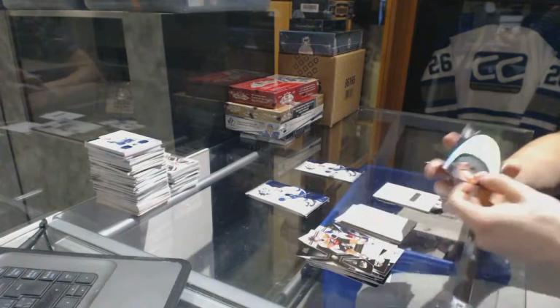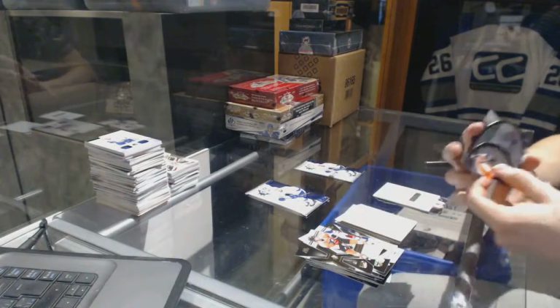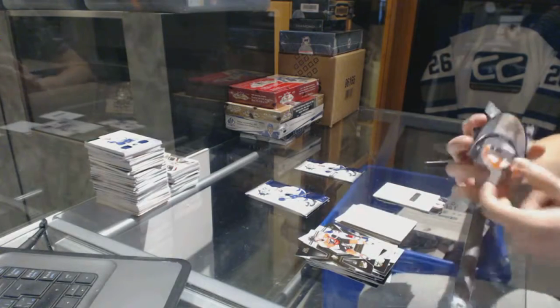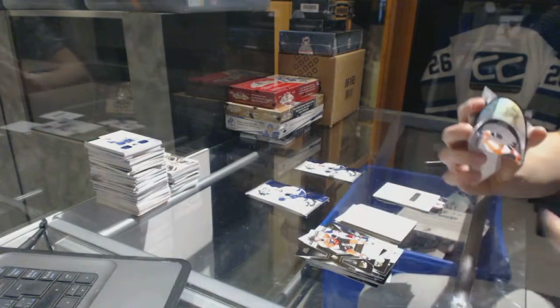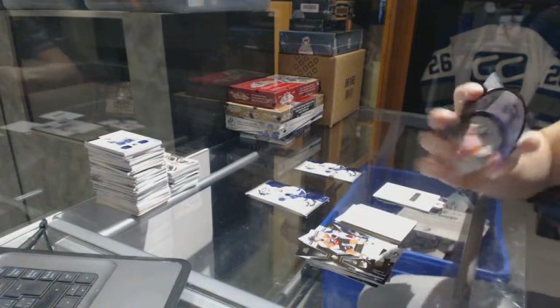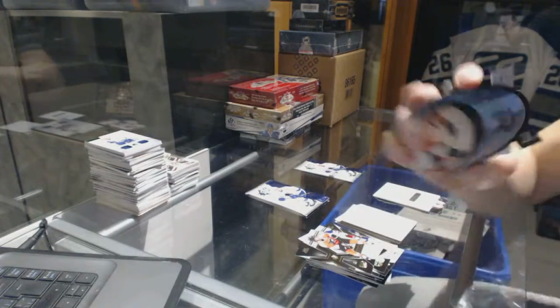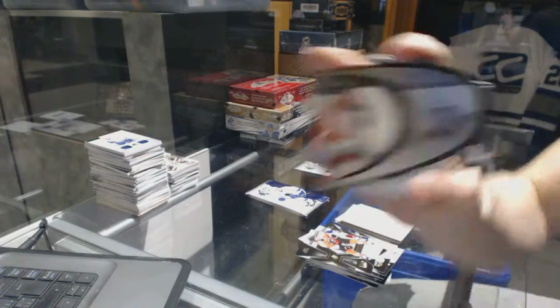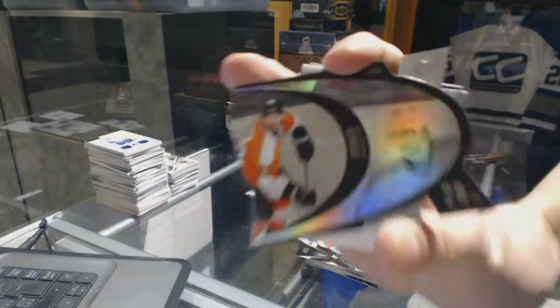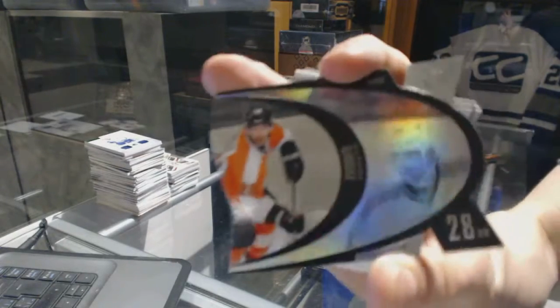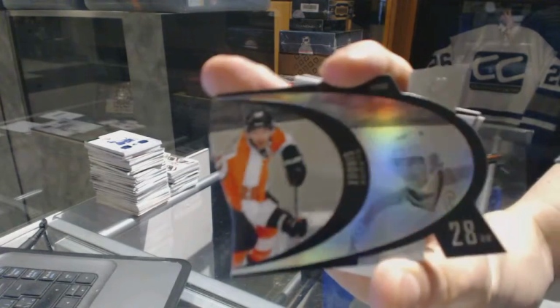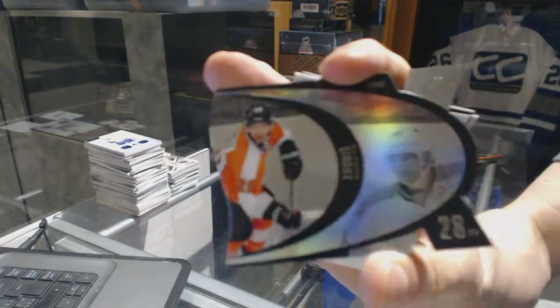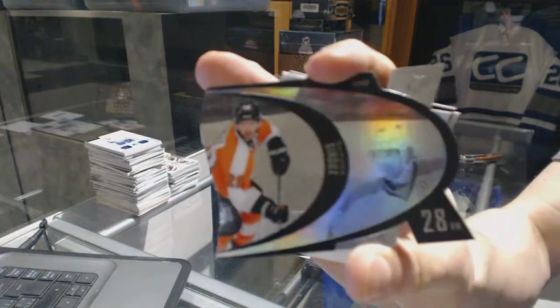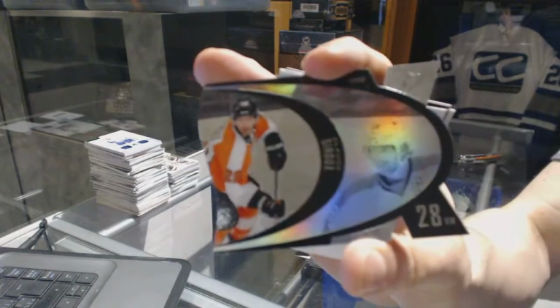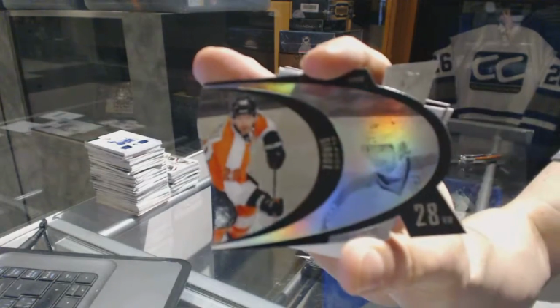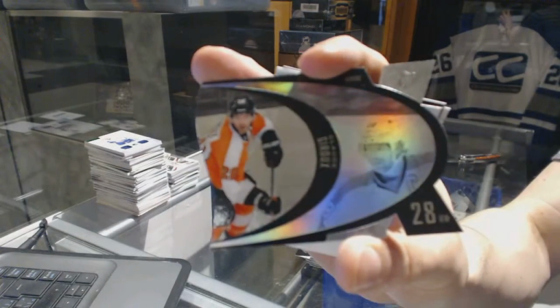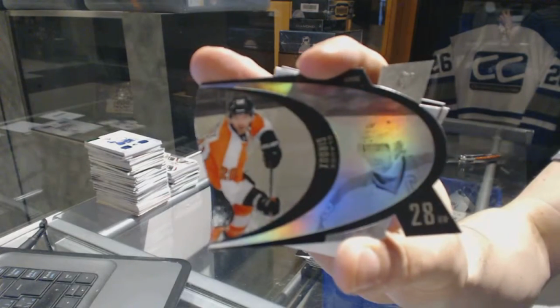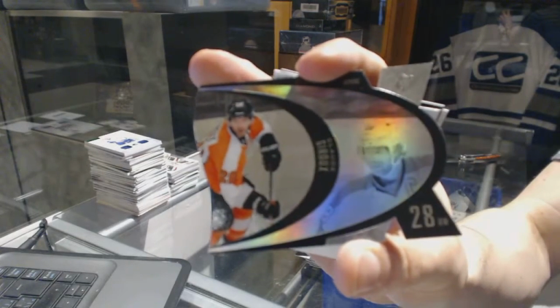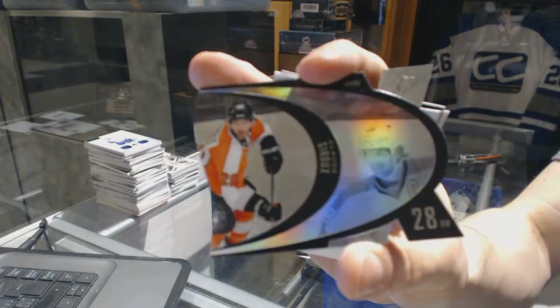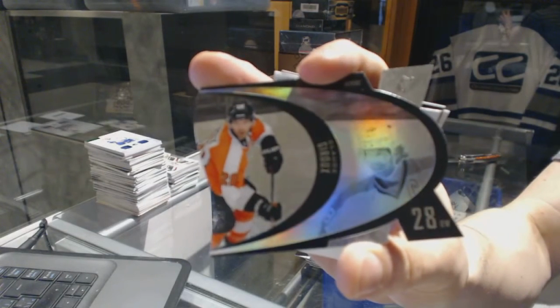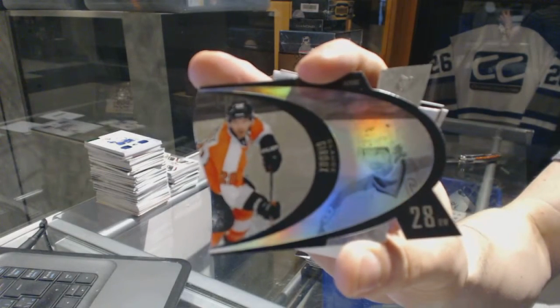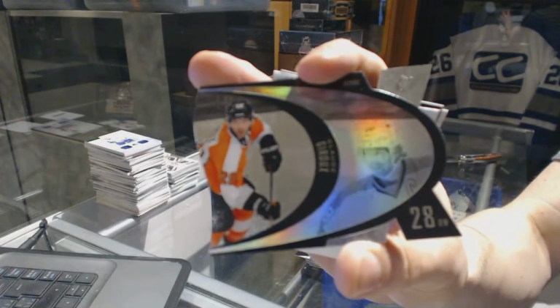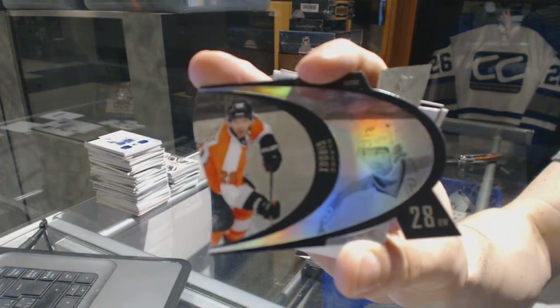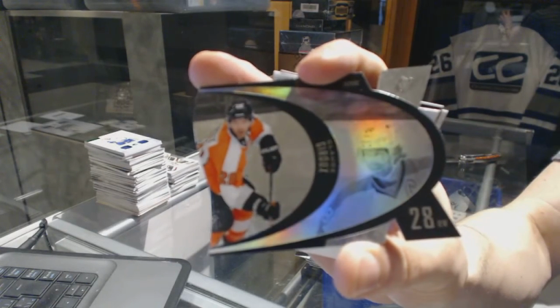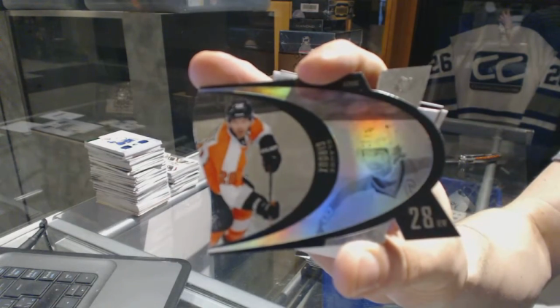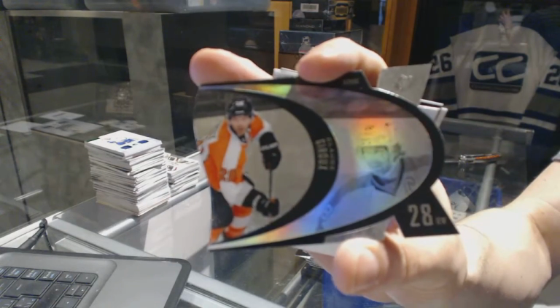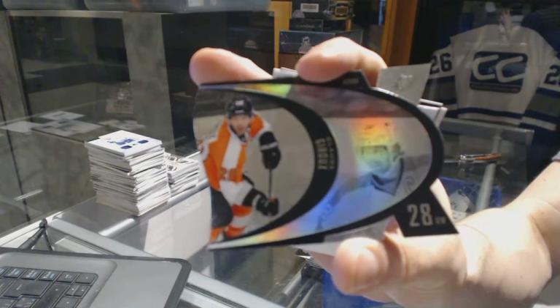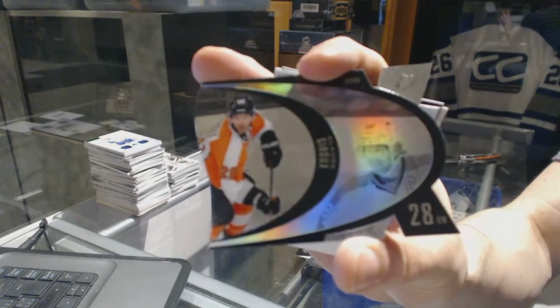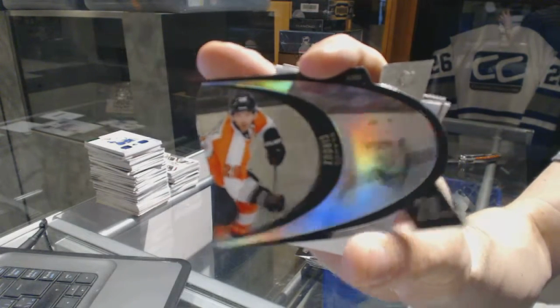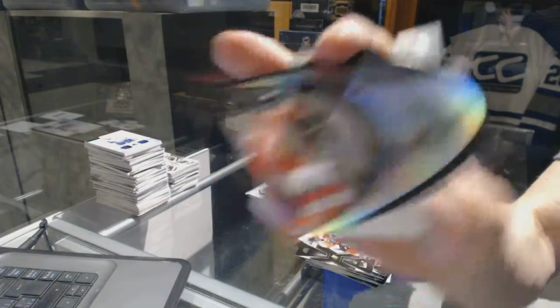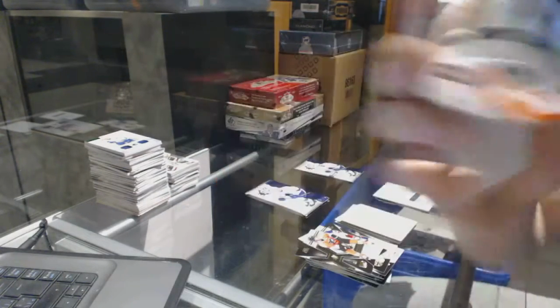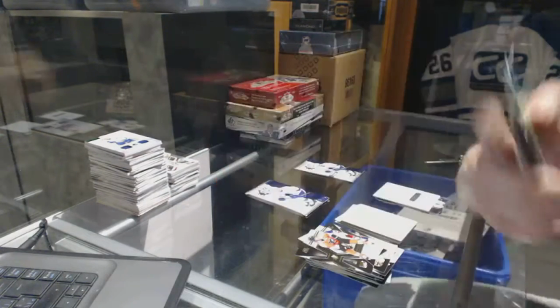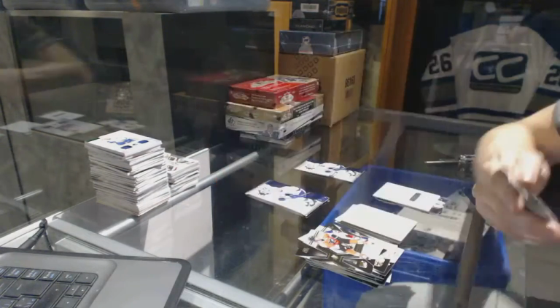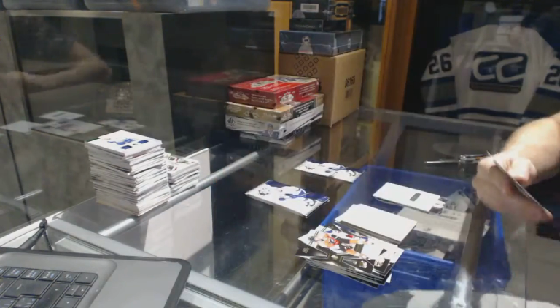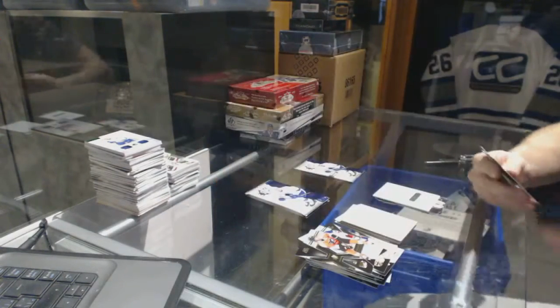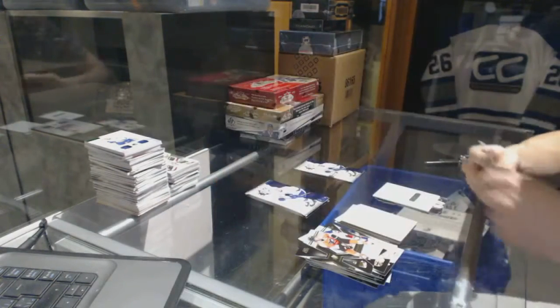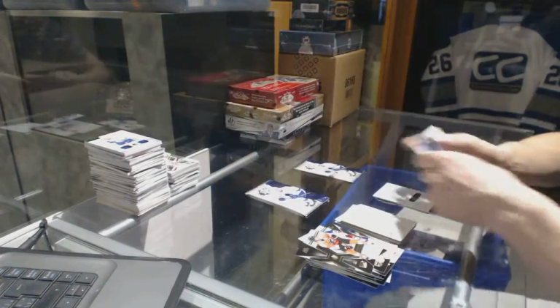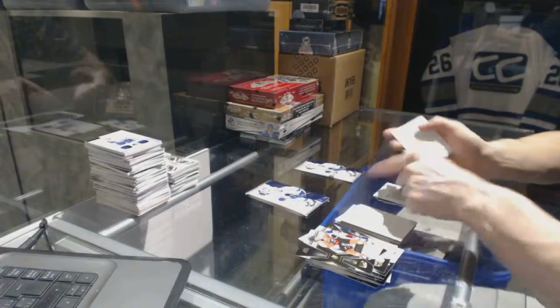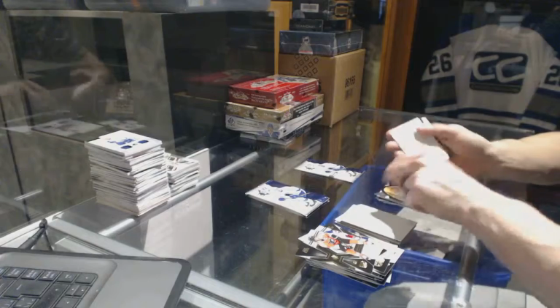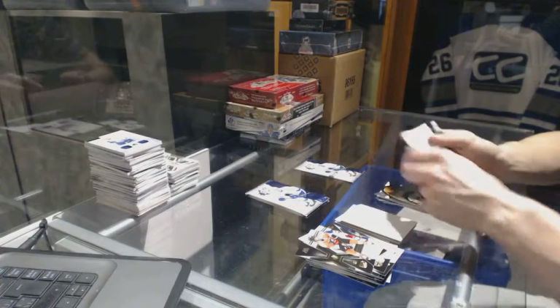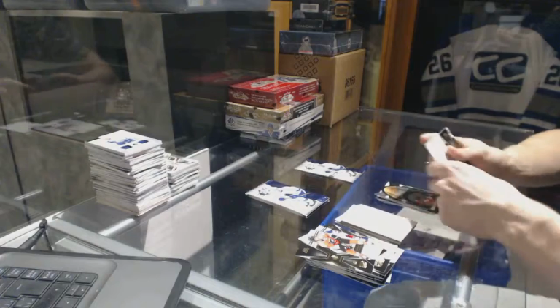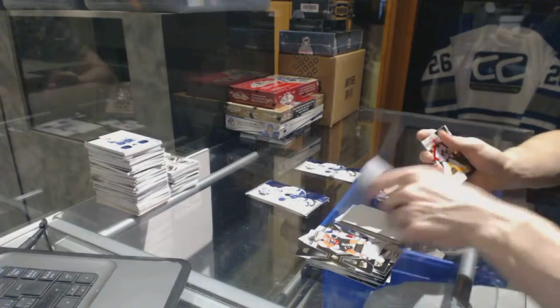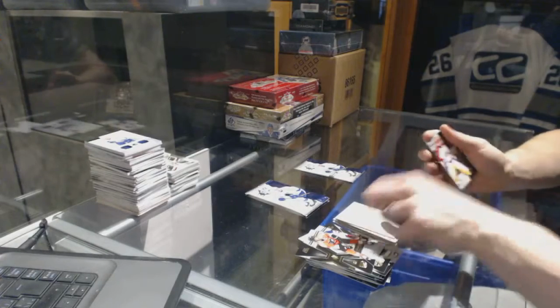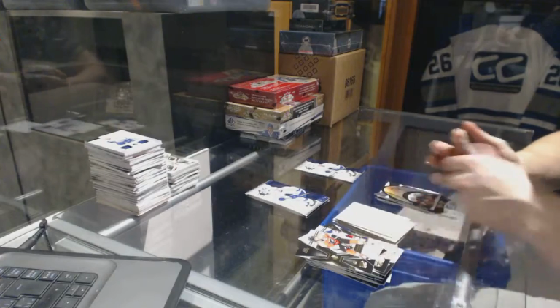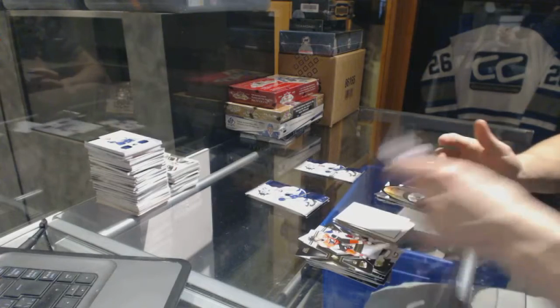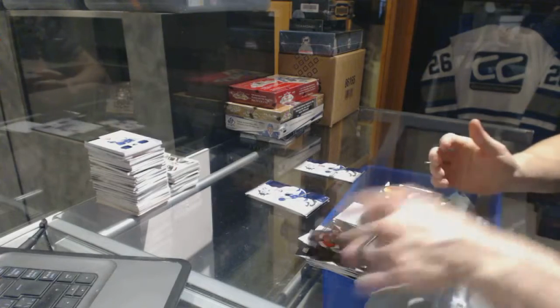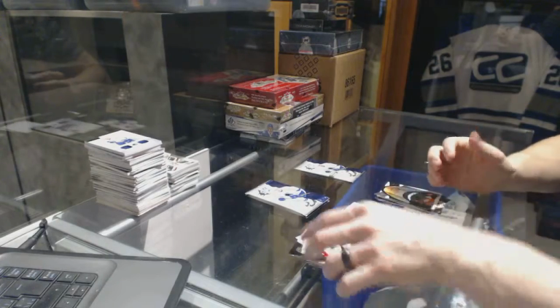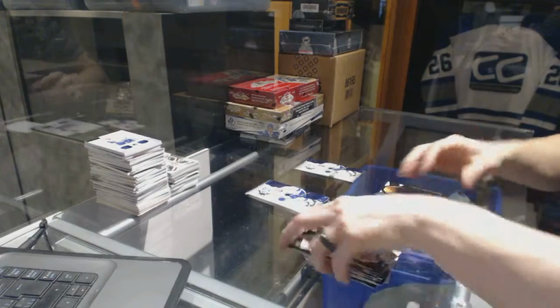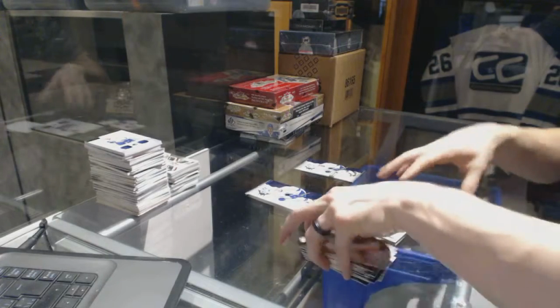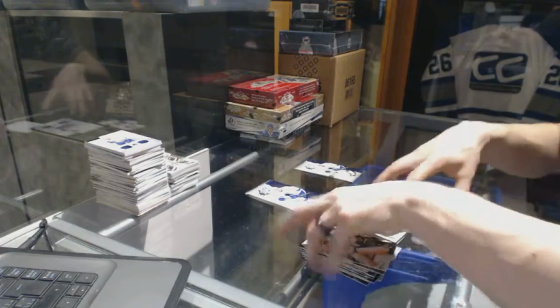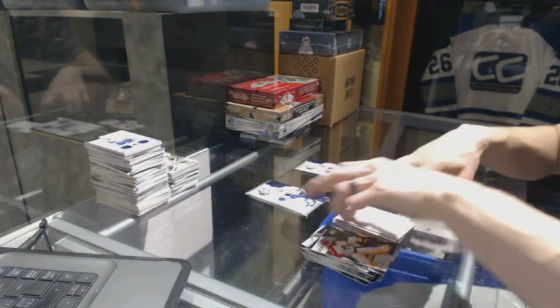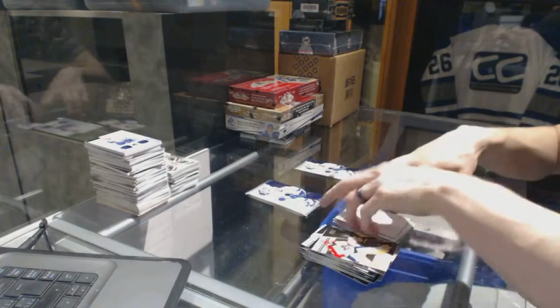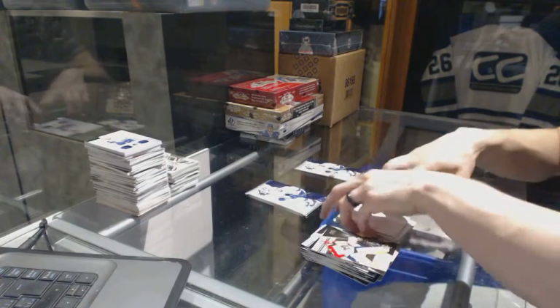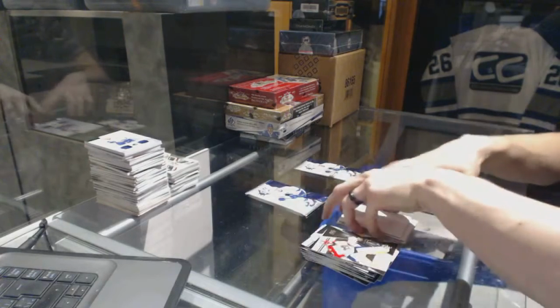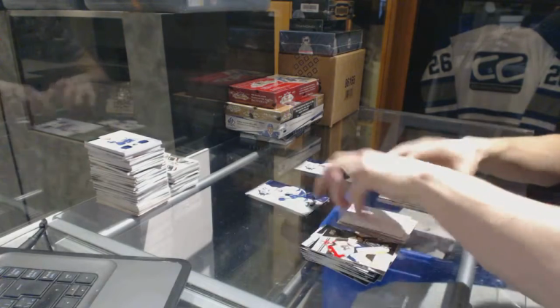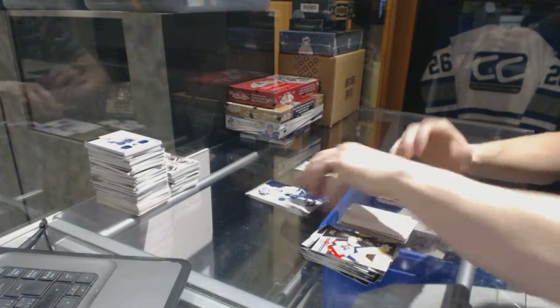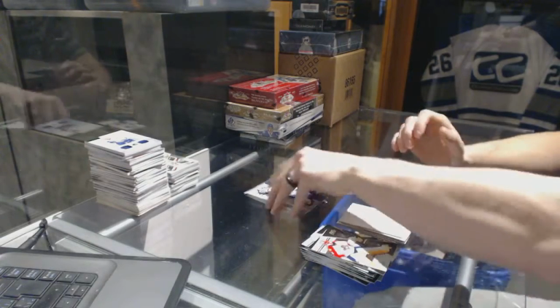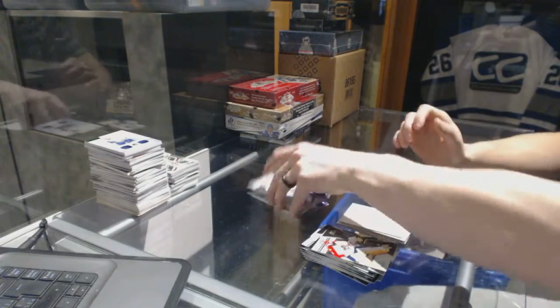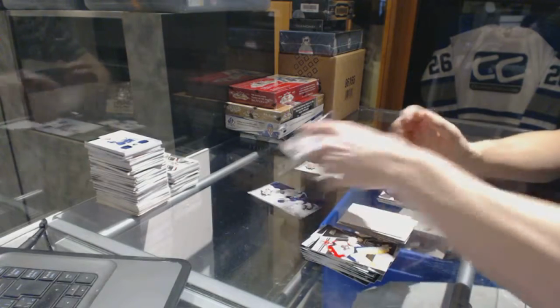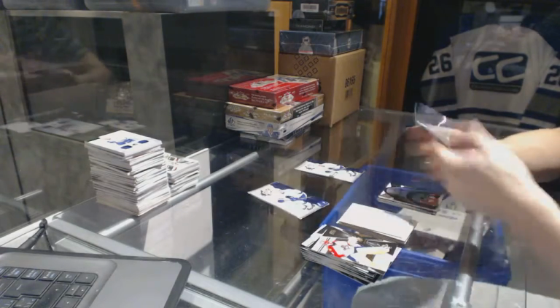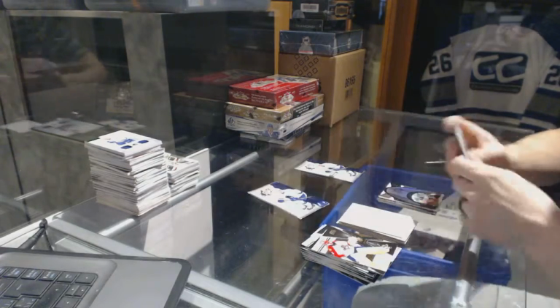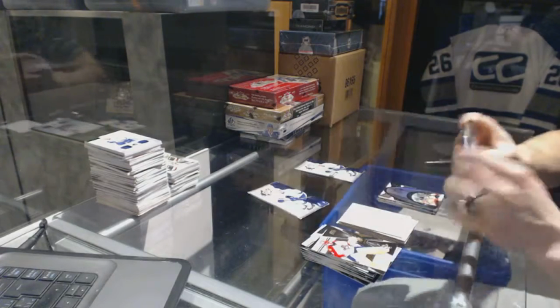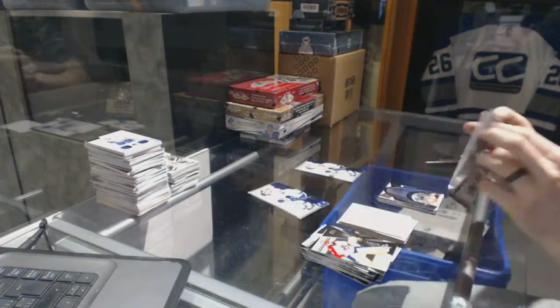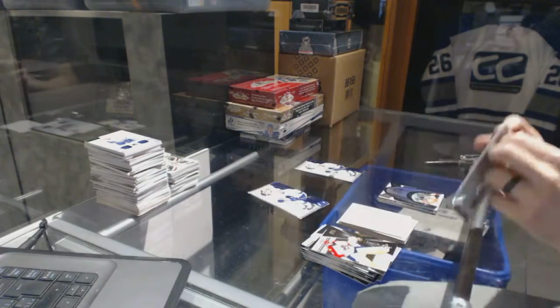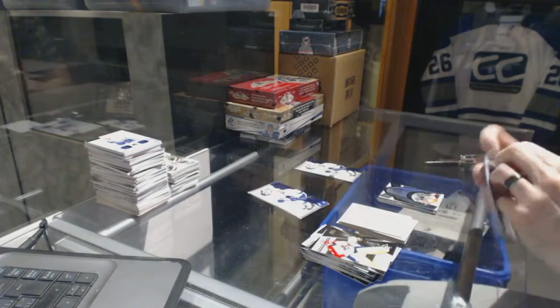Retro die cut for the Philadelphia Flyers, Claude Giroux.